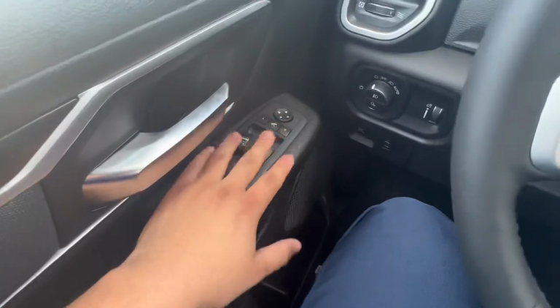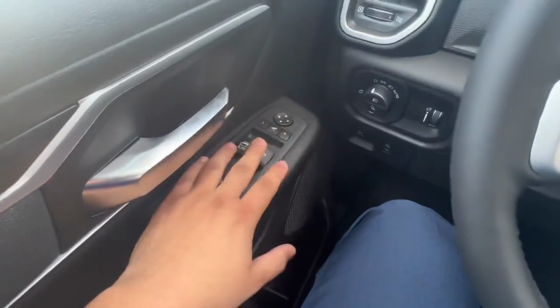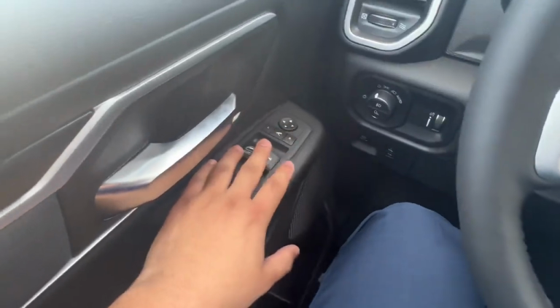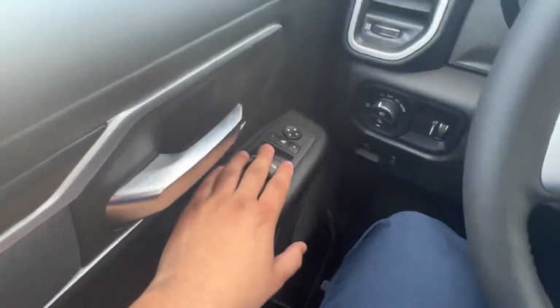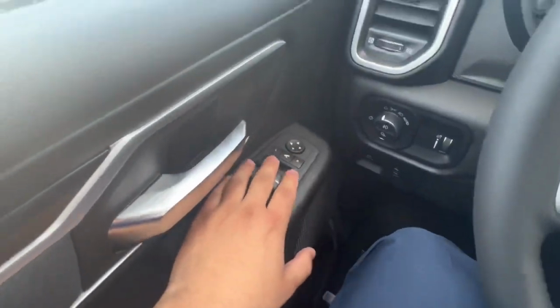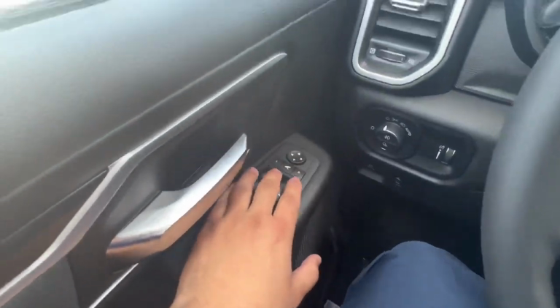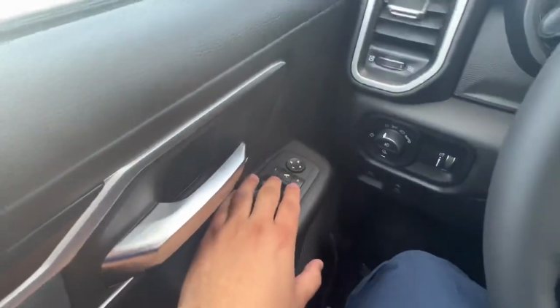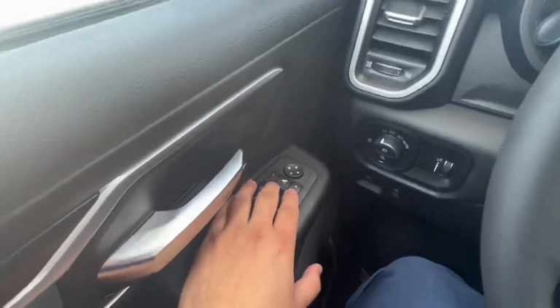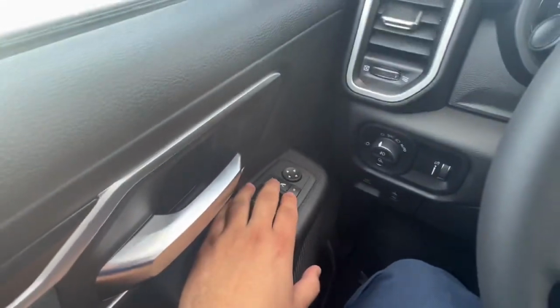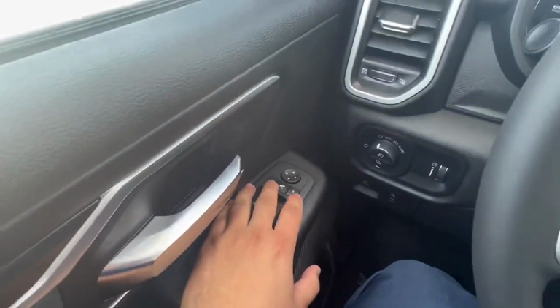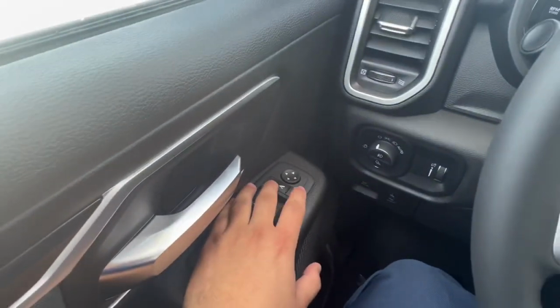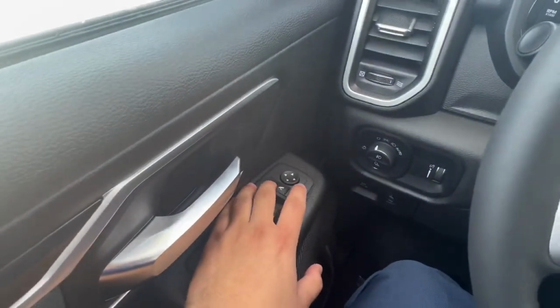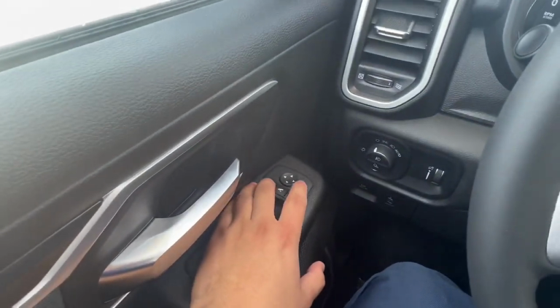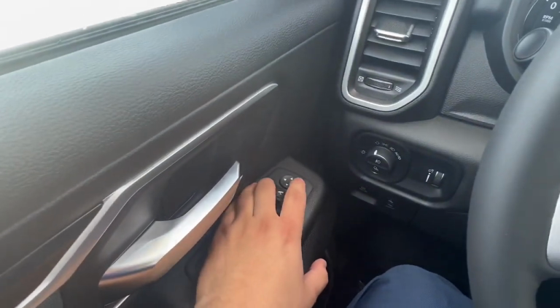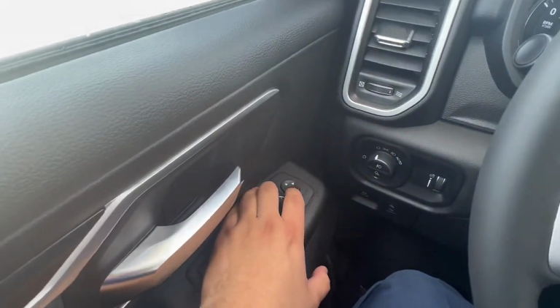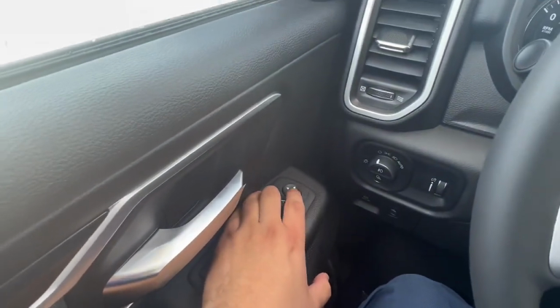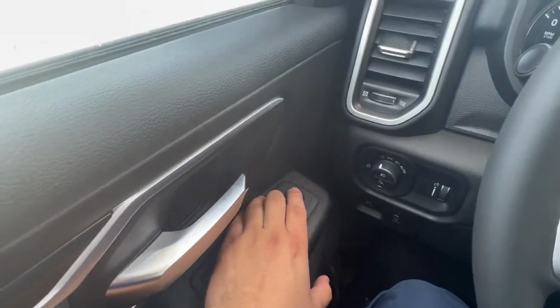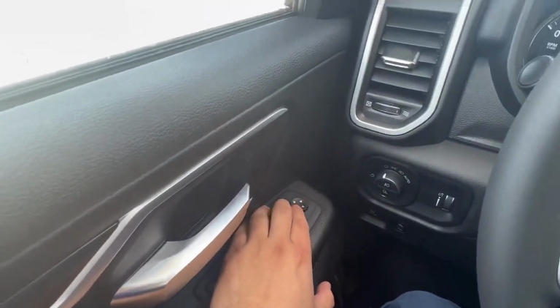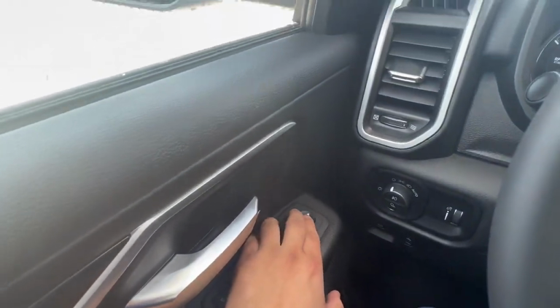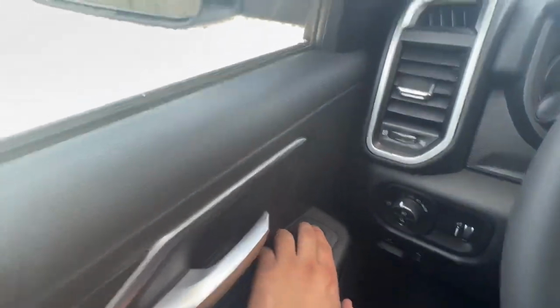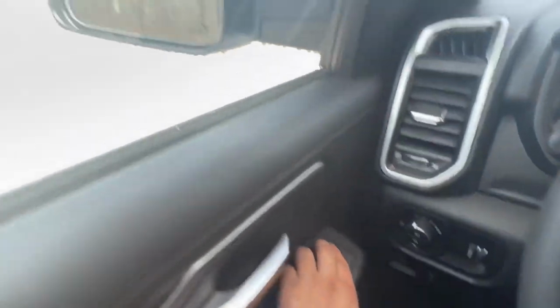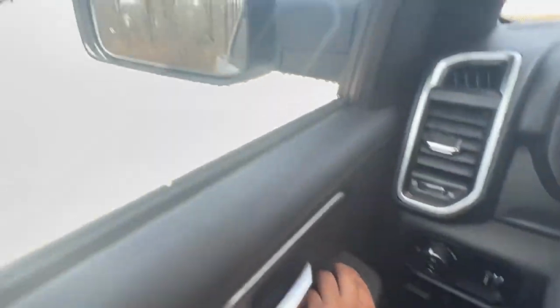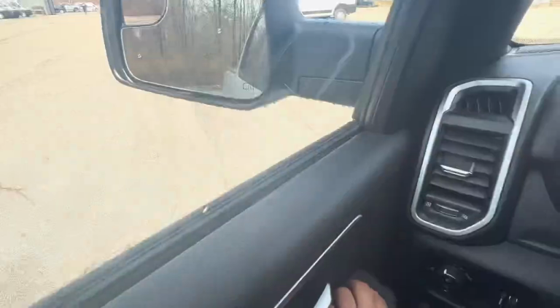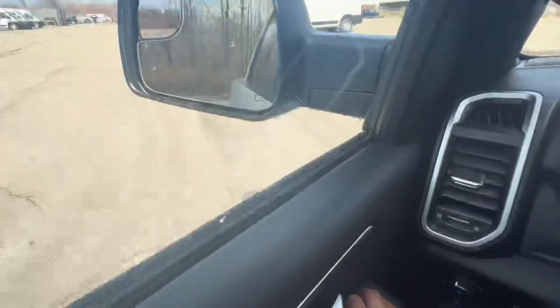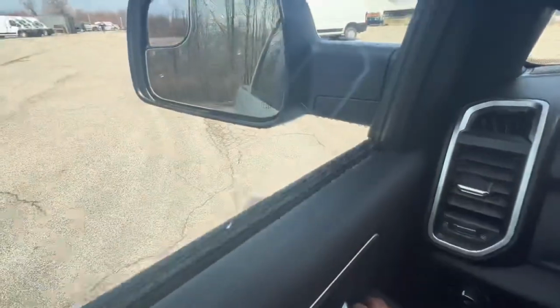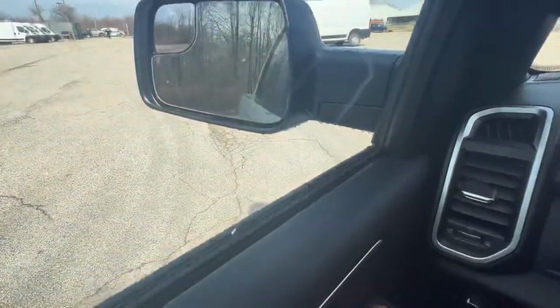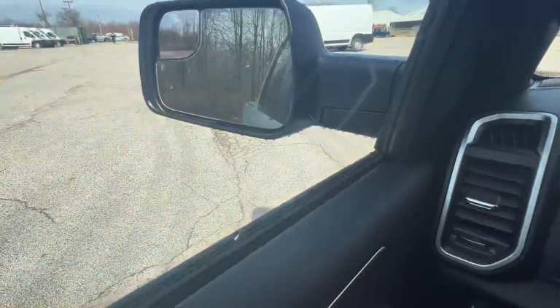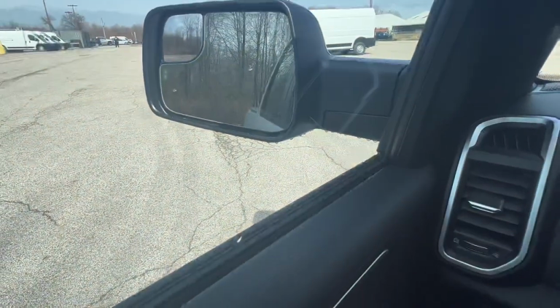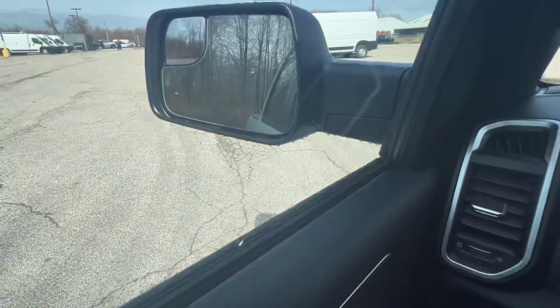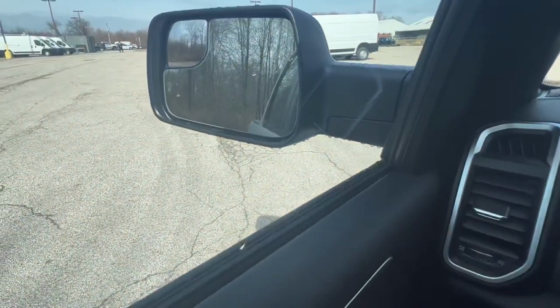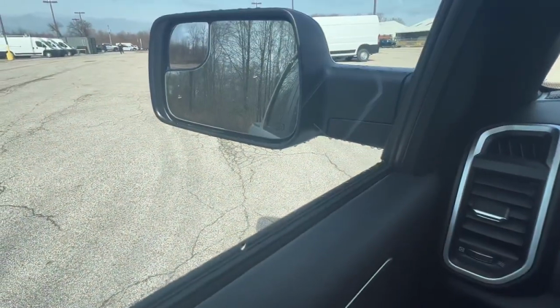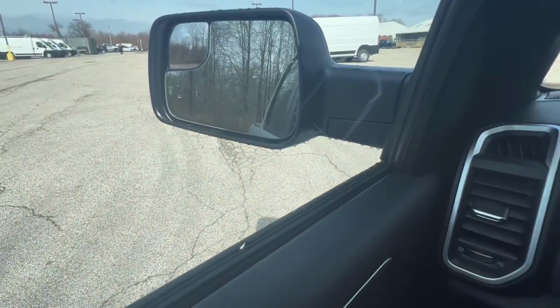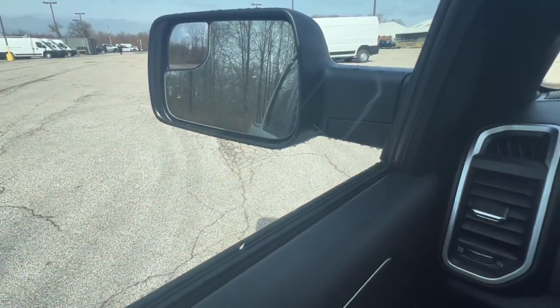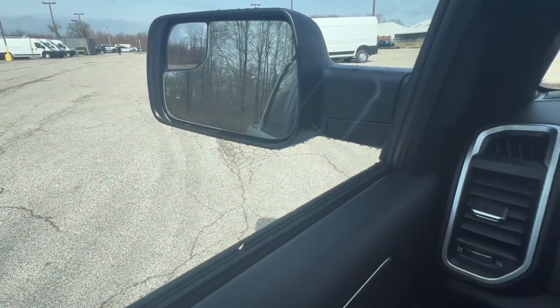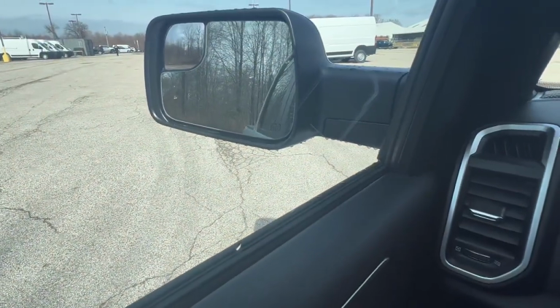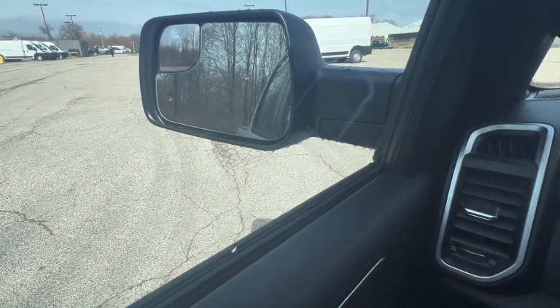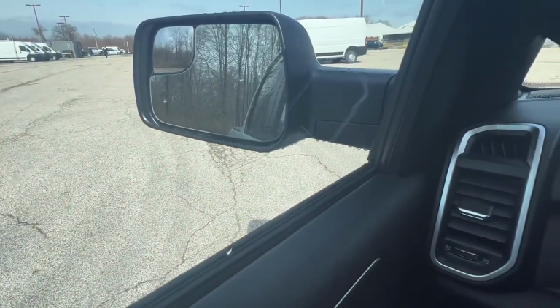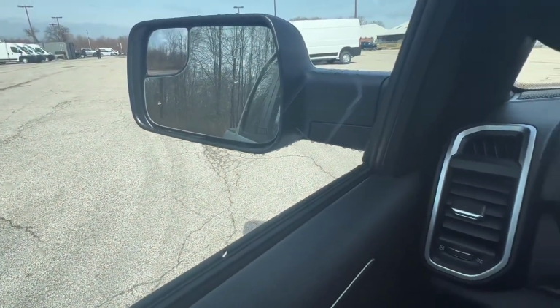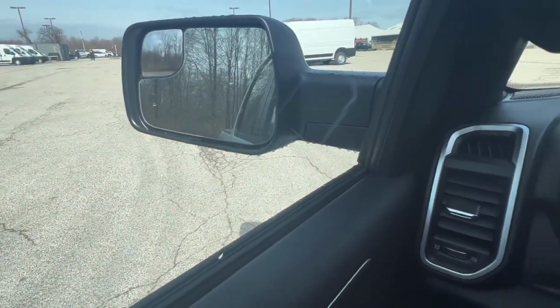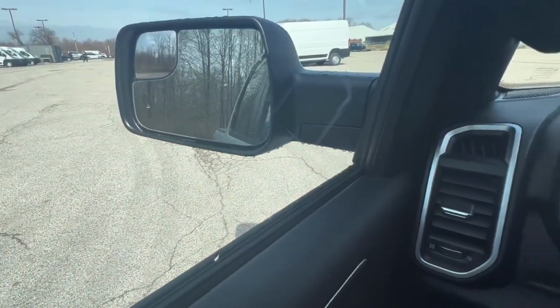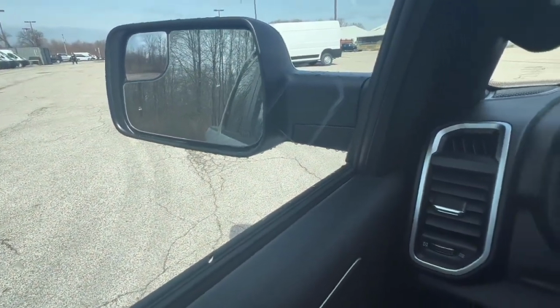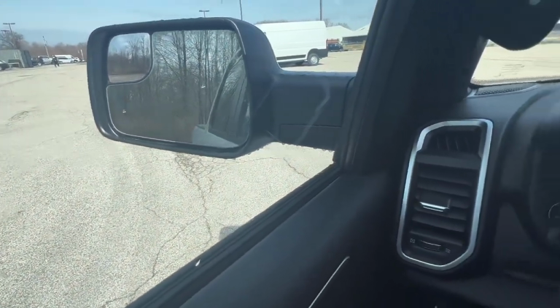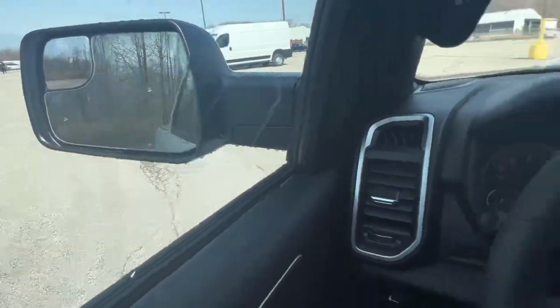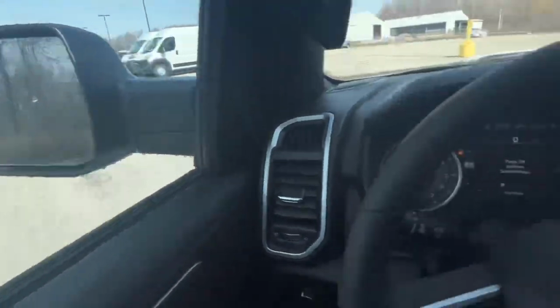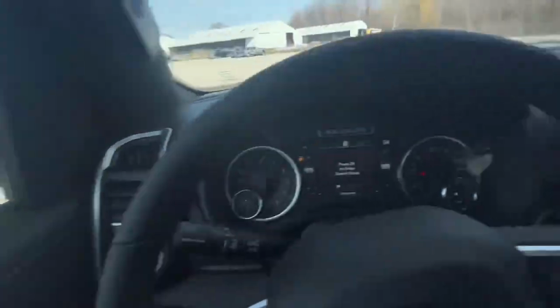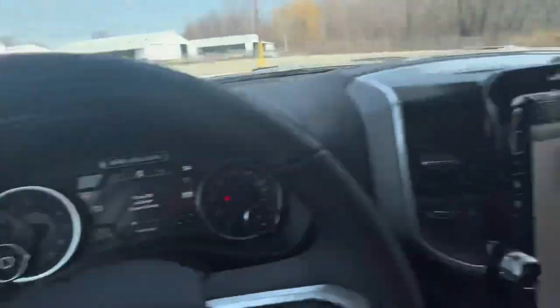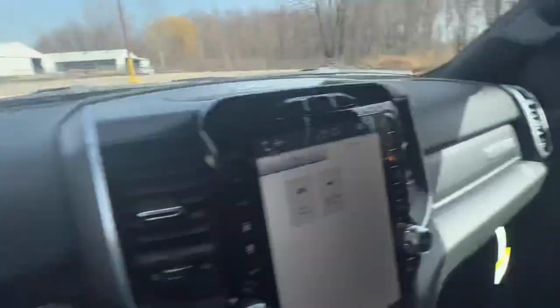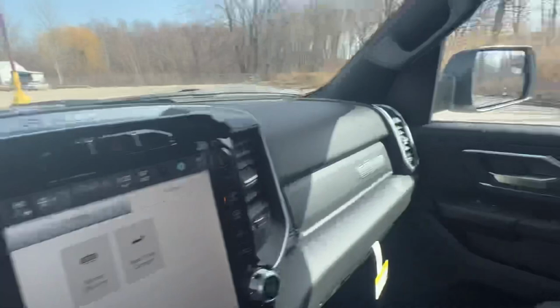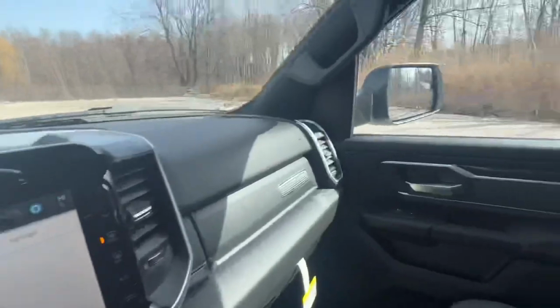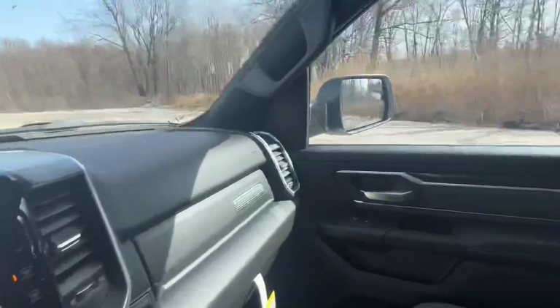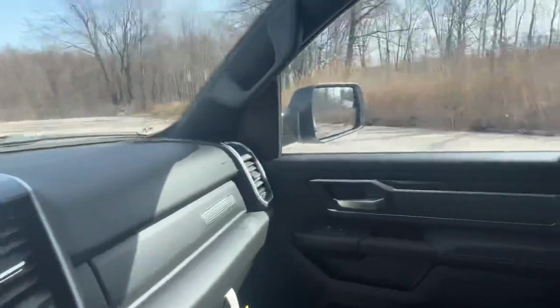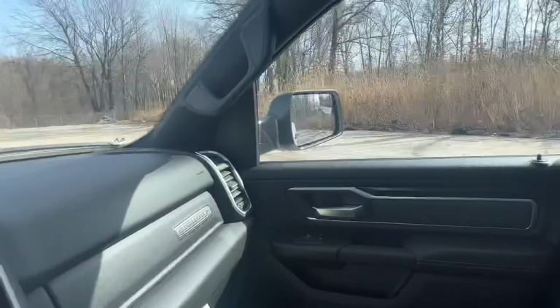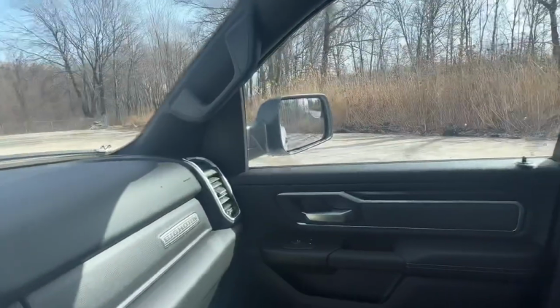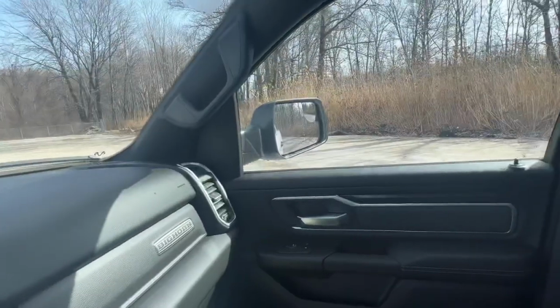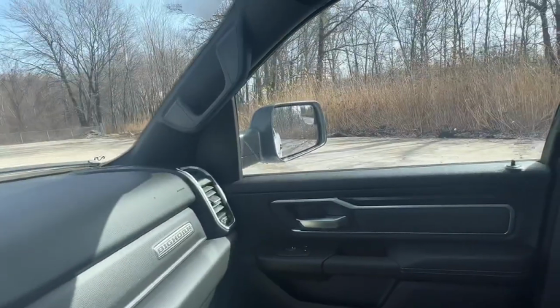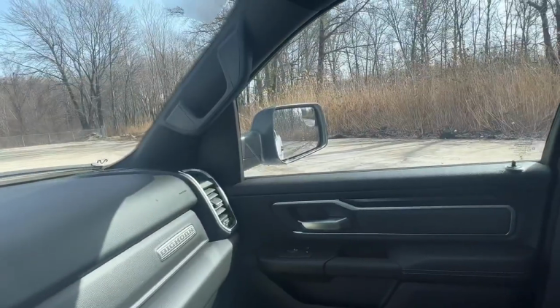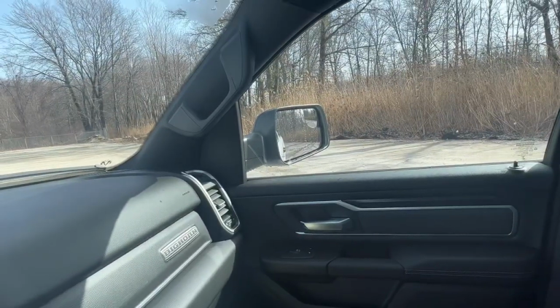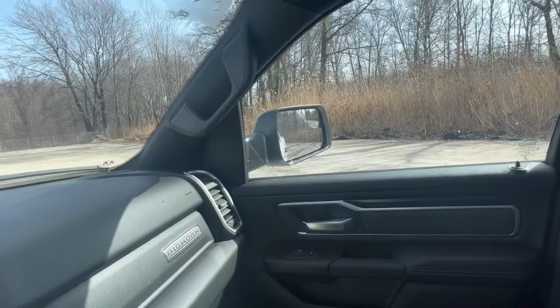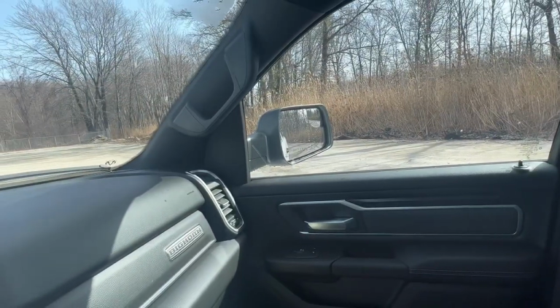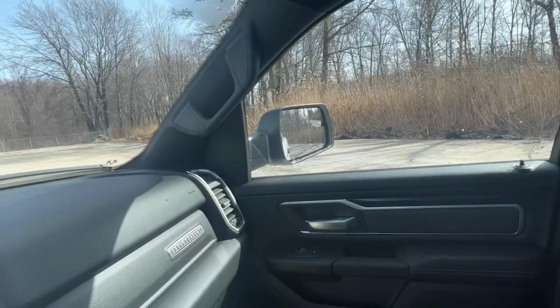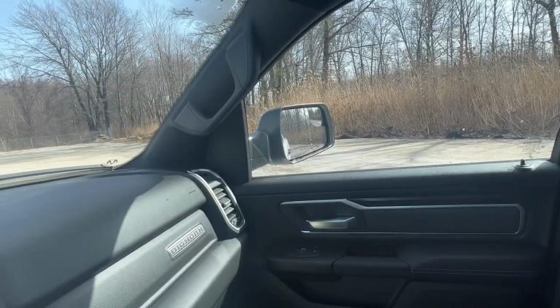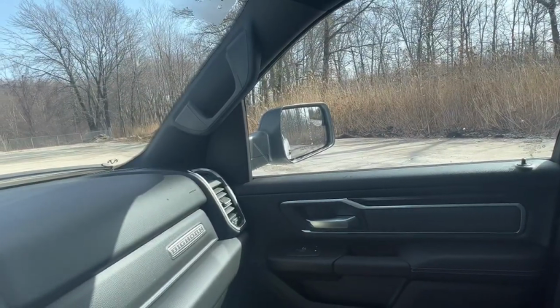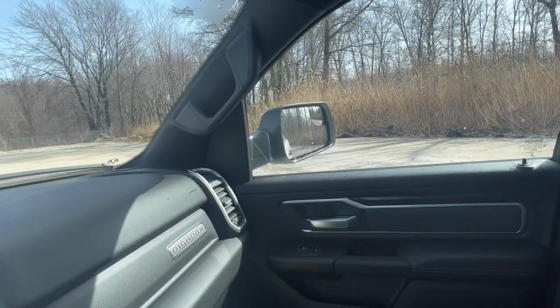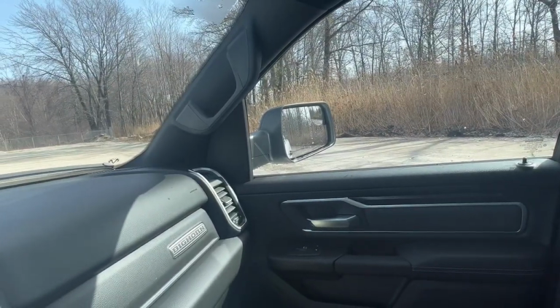You do have the ability to adjust your mirrors right here, which is pretty cool.